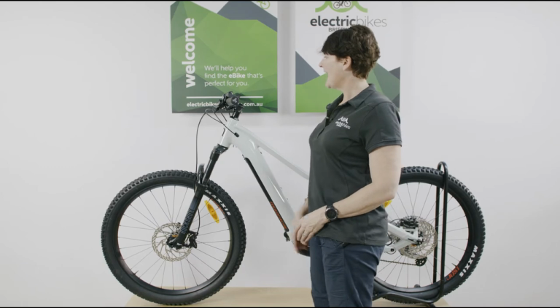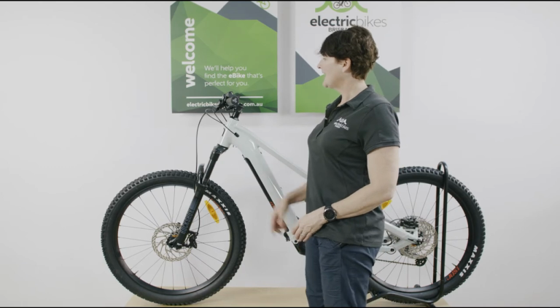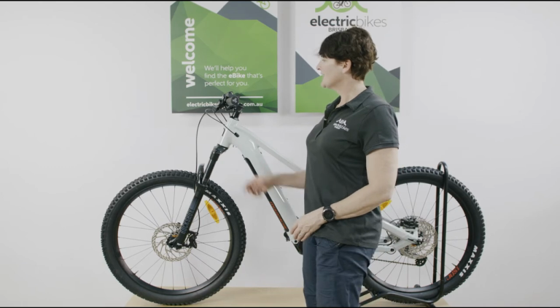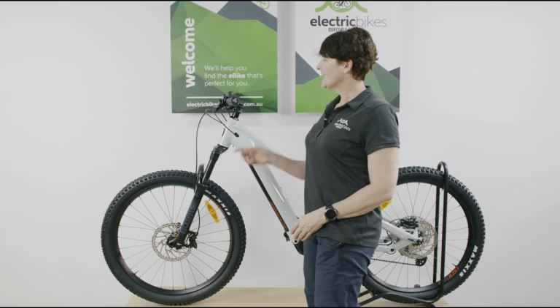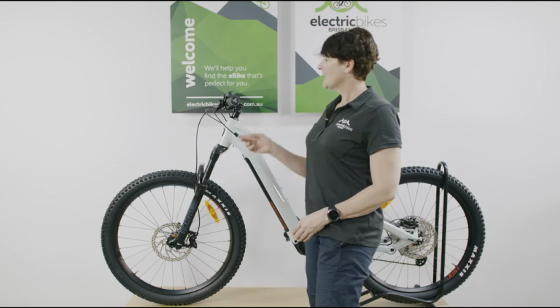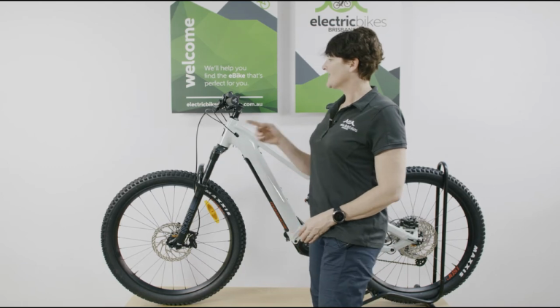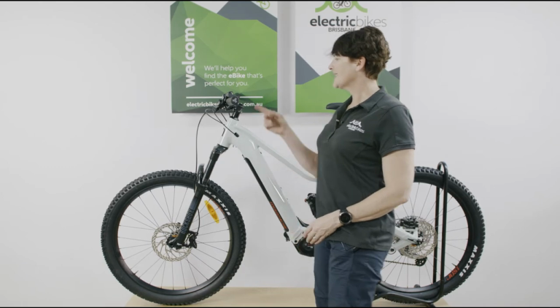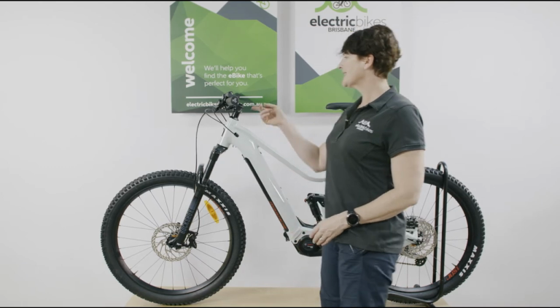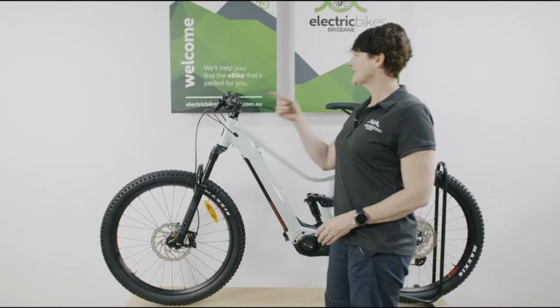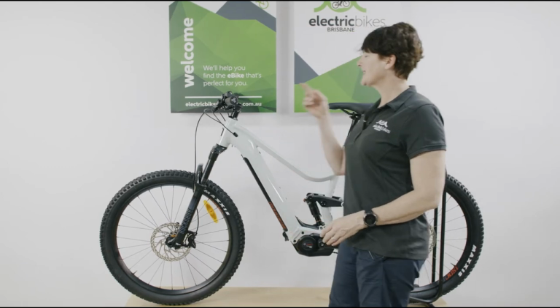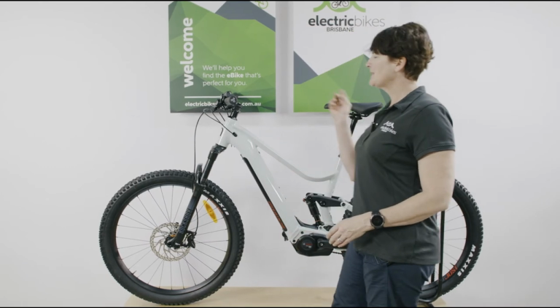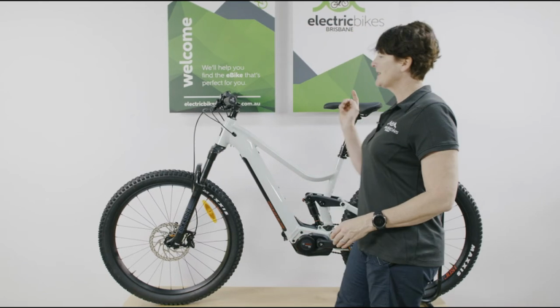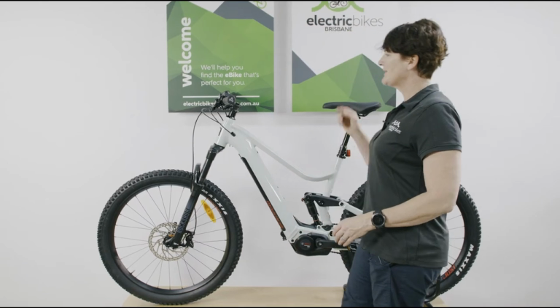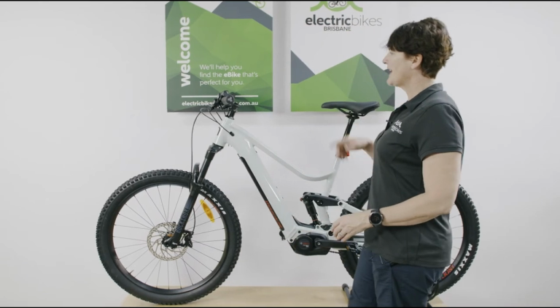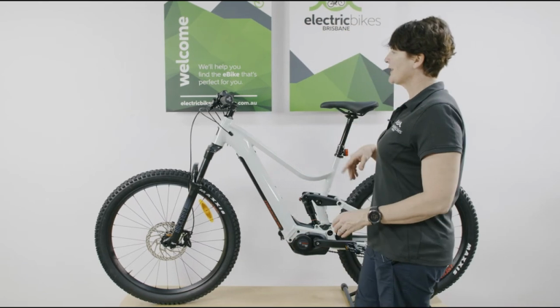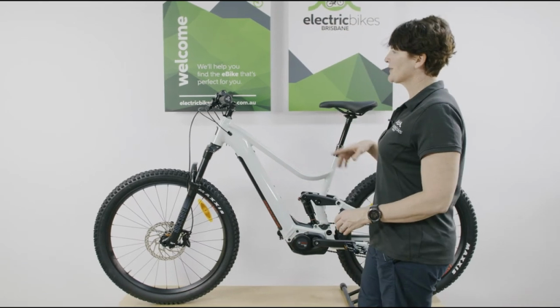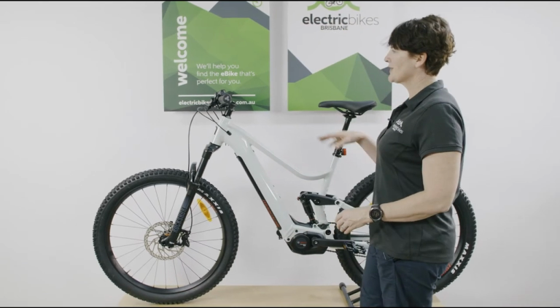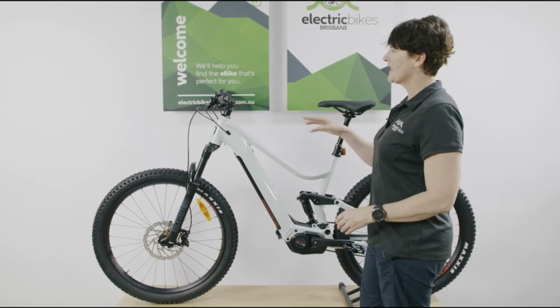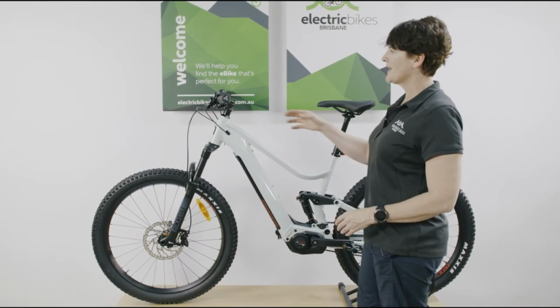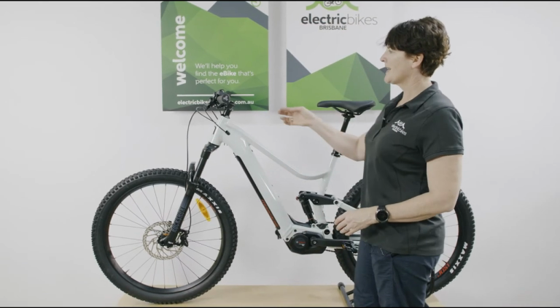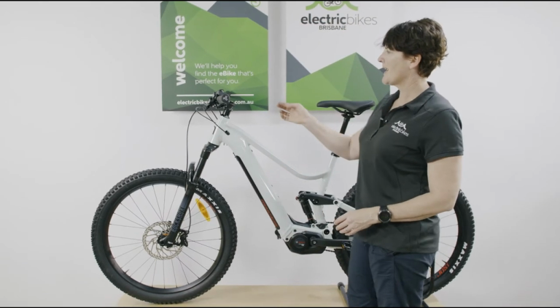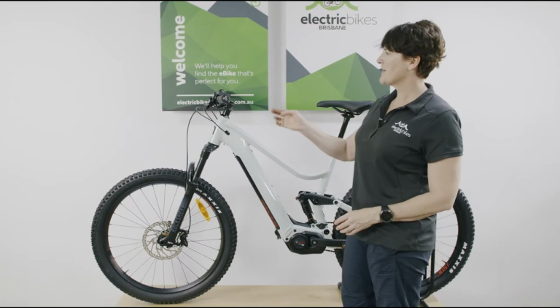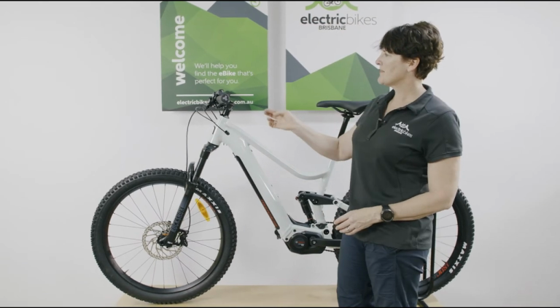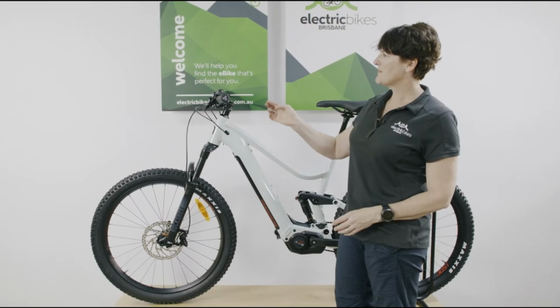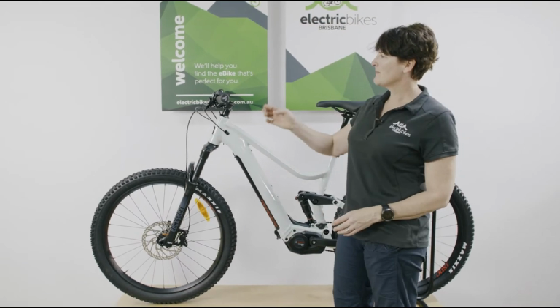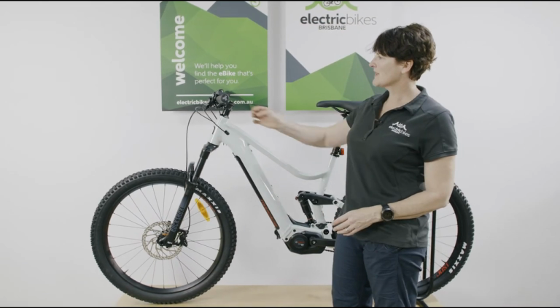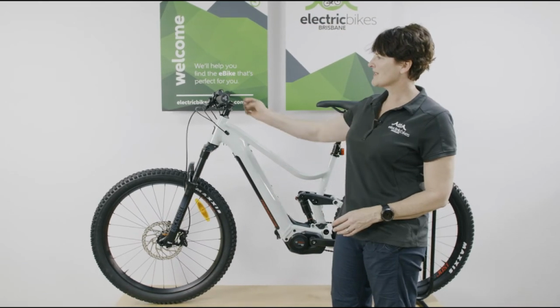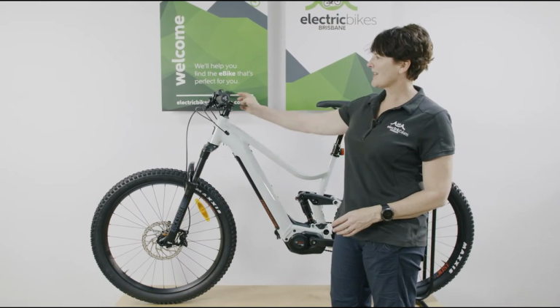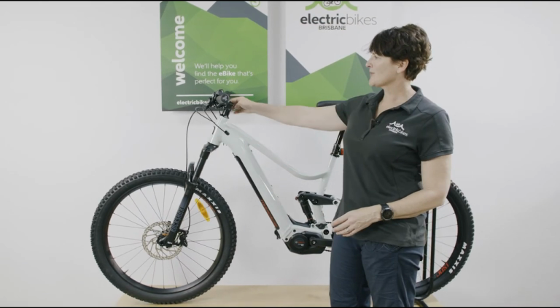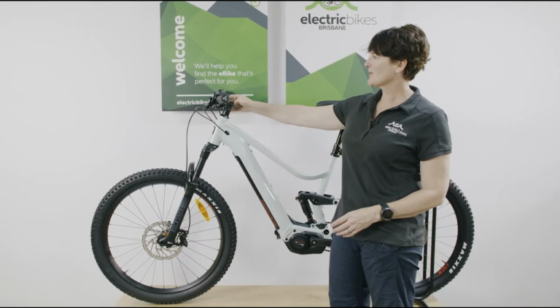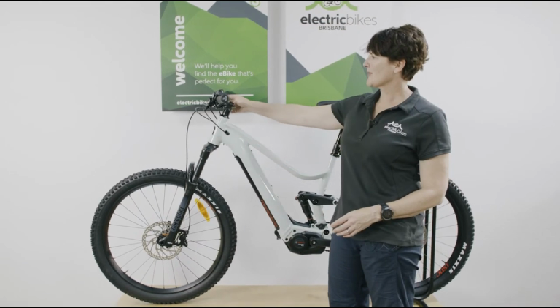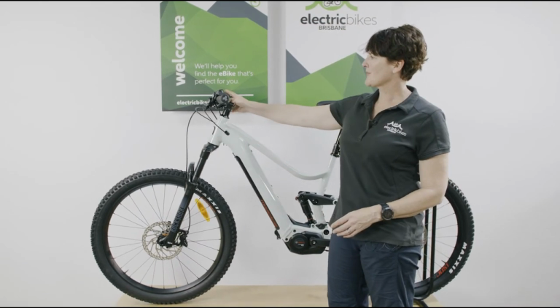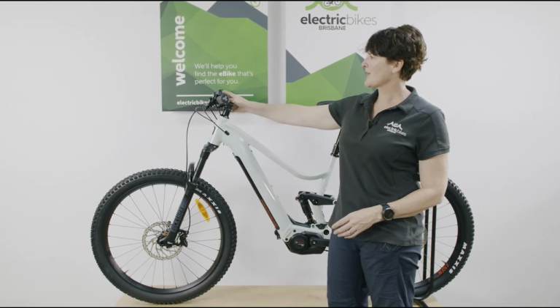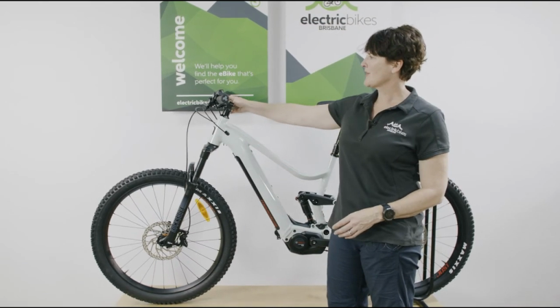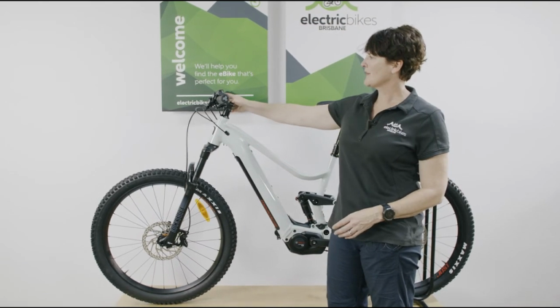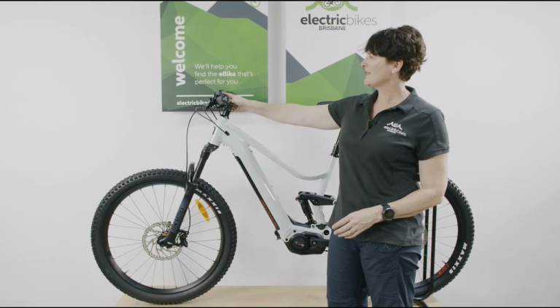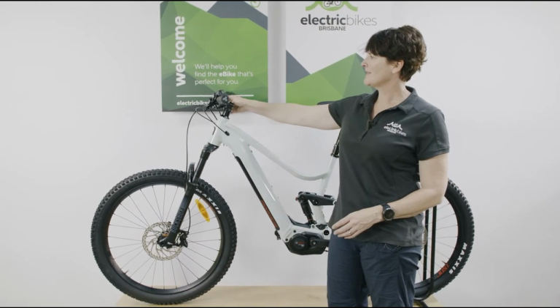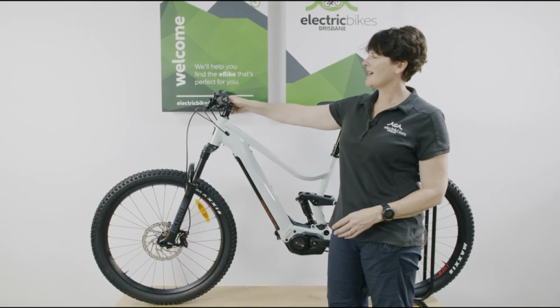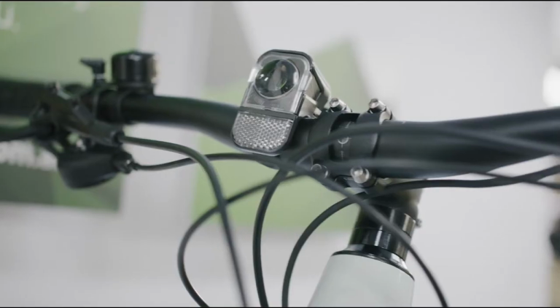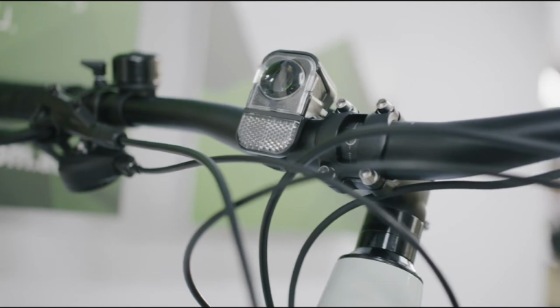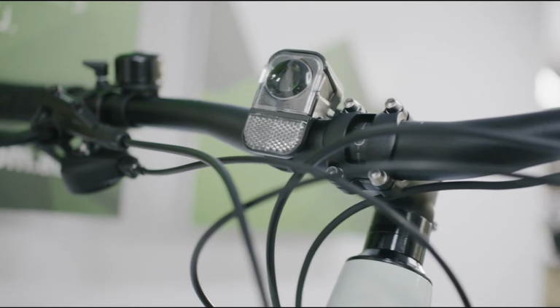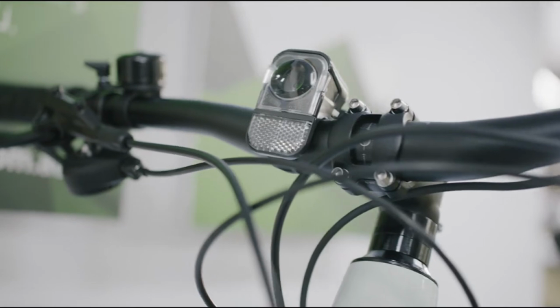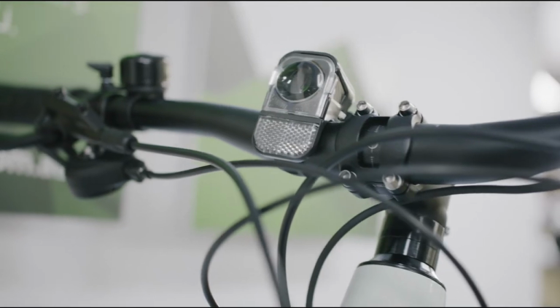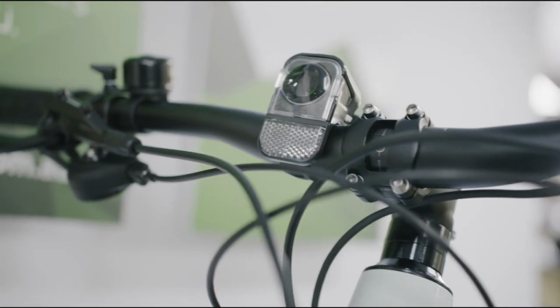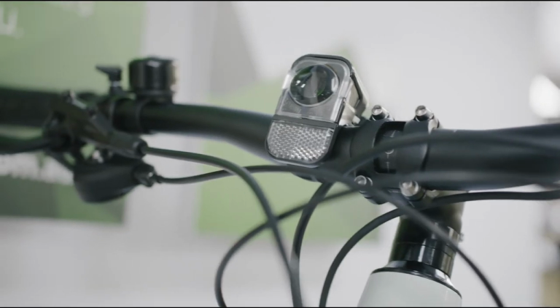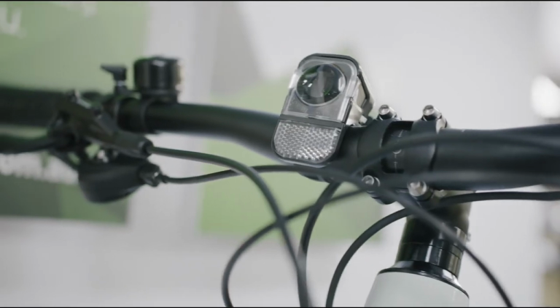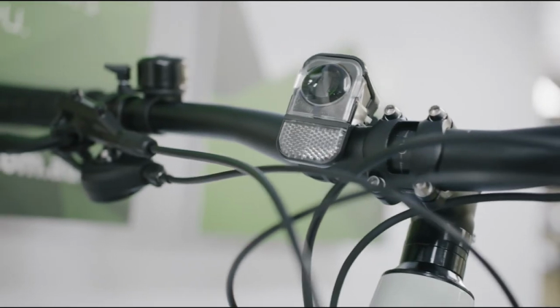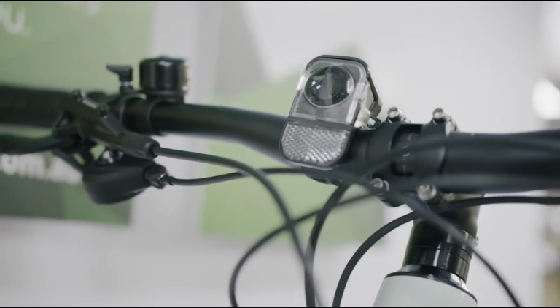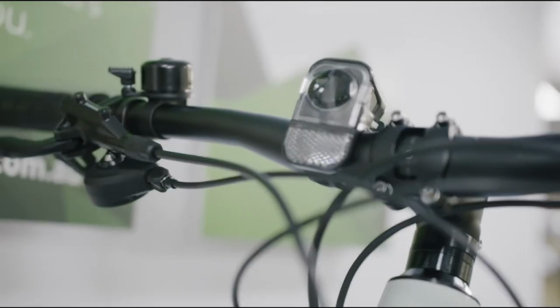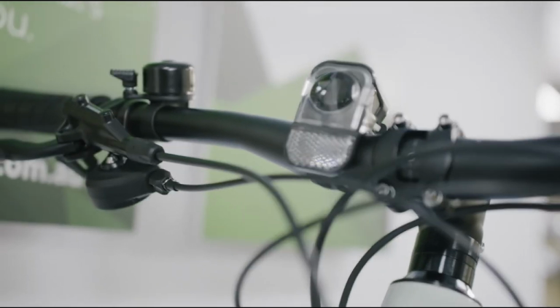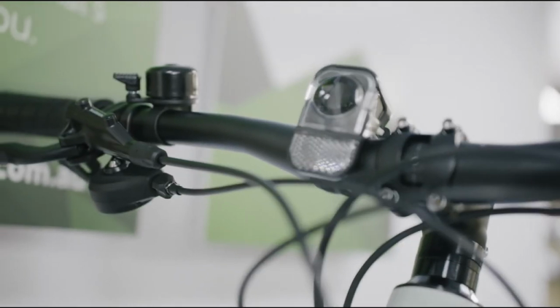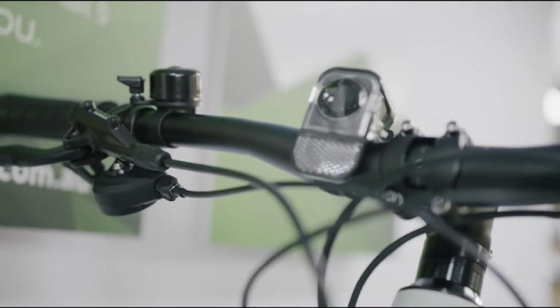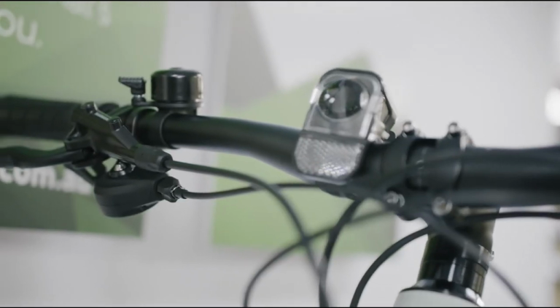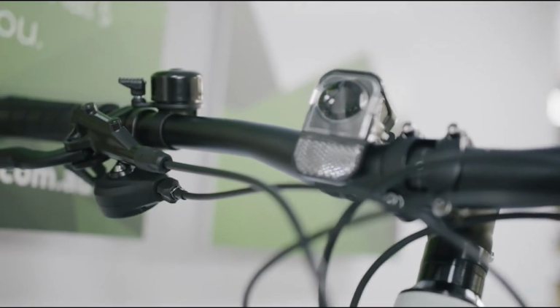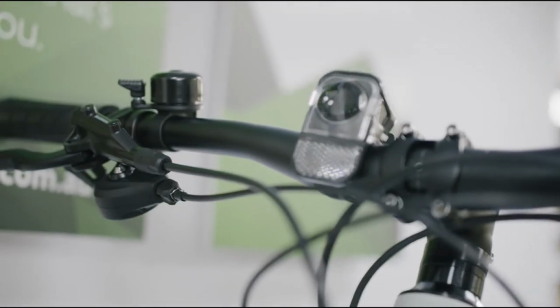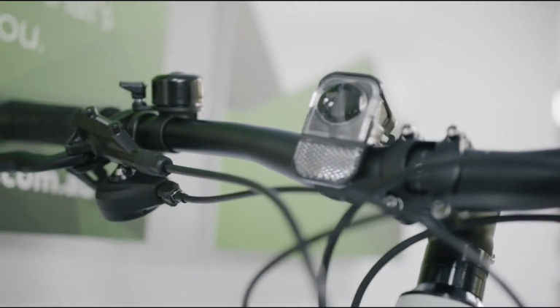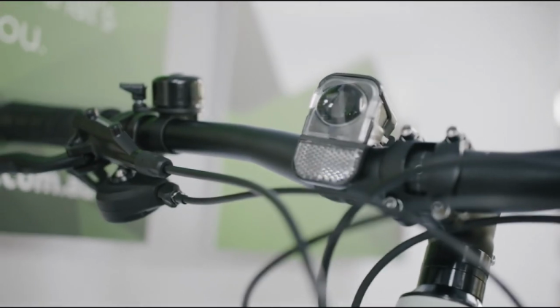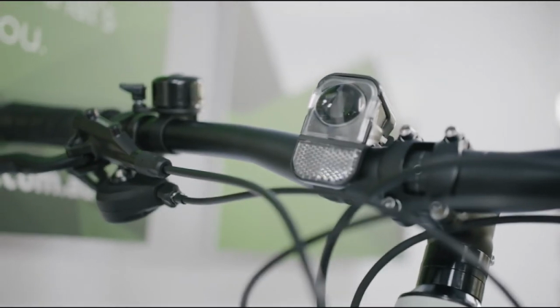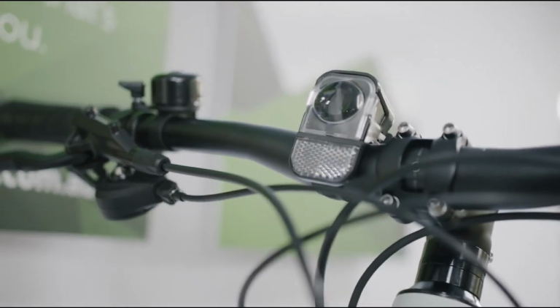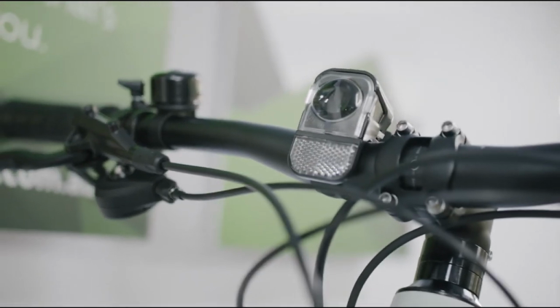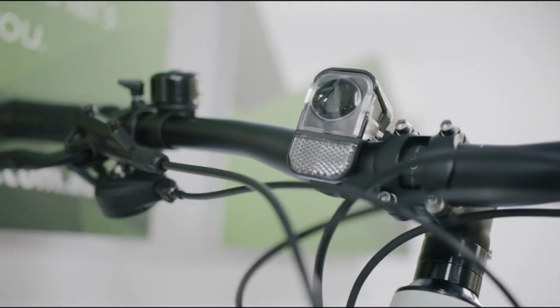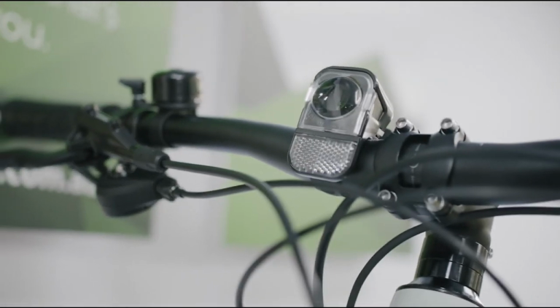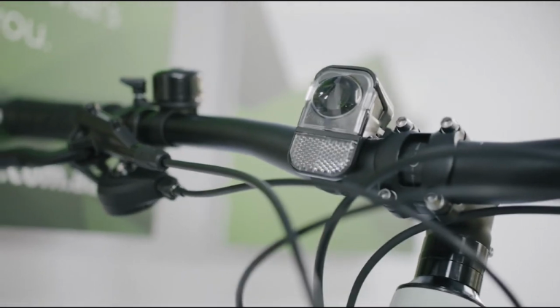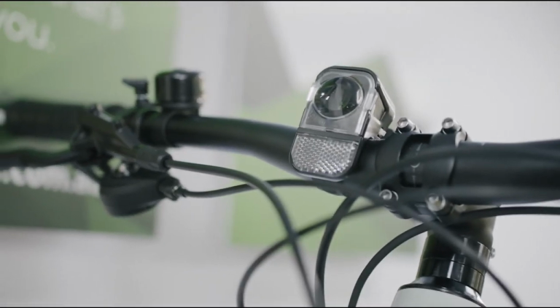Just as a little bit of an extra, Mustache also throw in a light at the front and at the rear. This is a removable light.